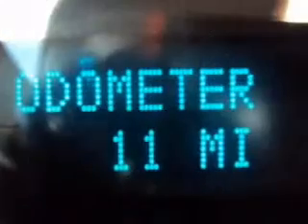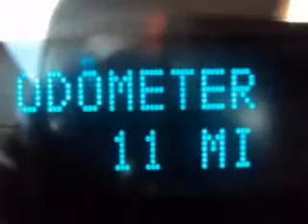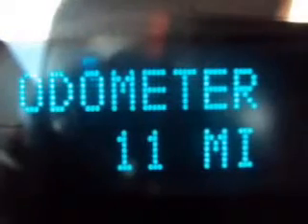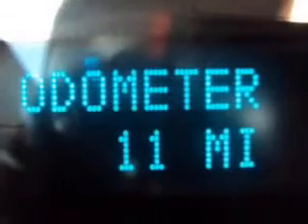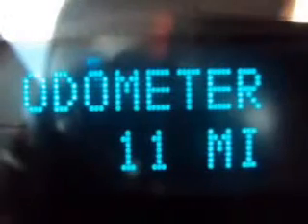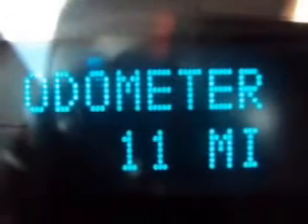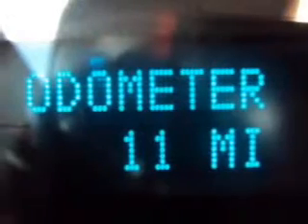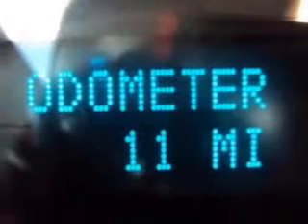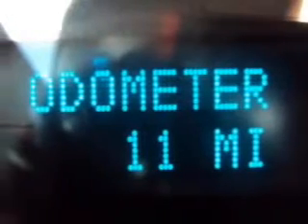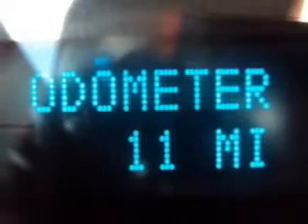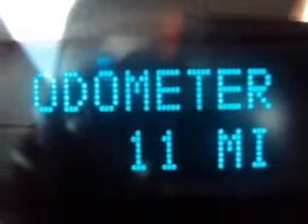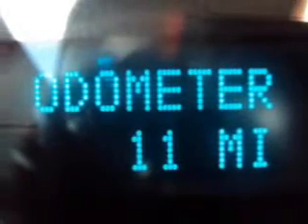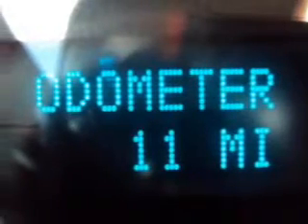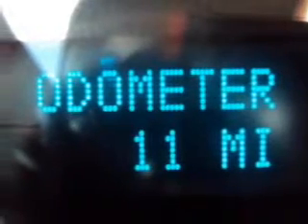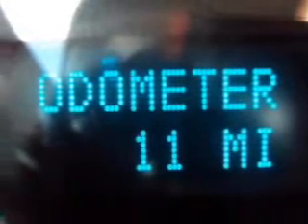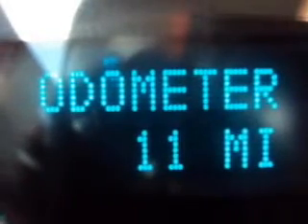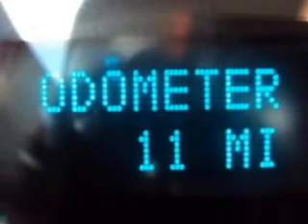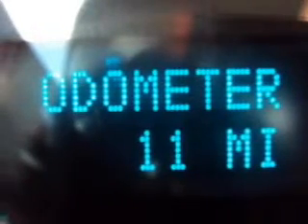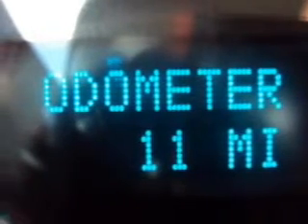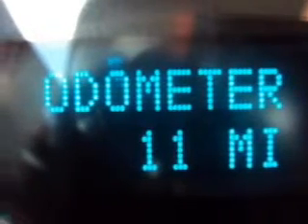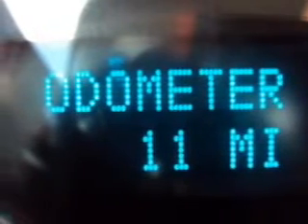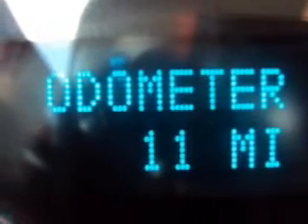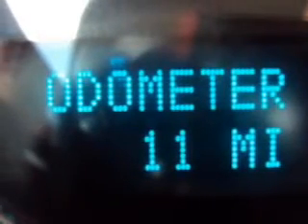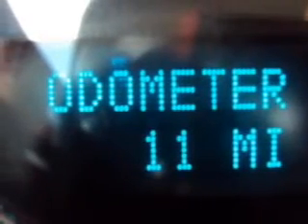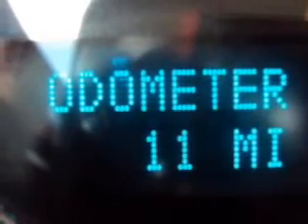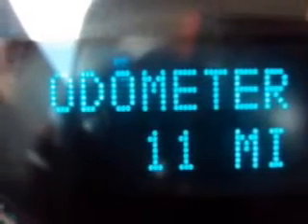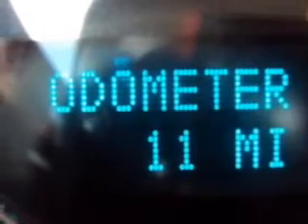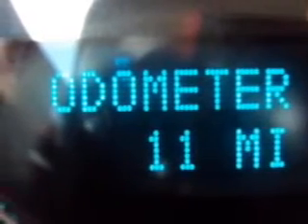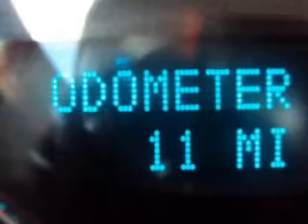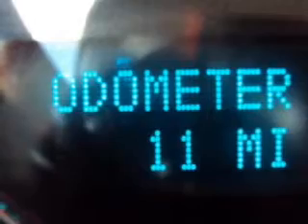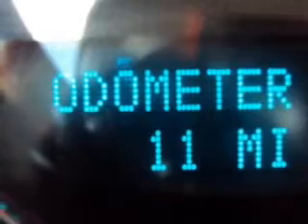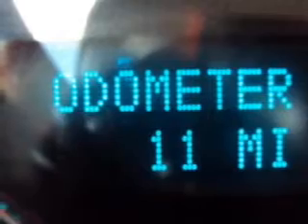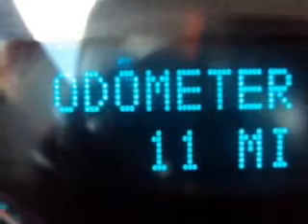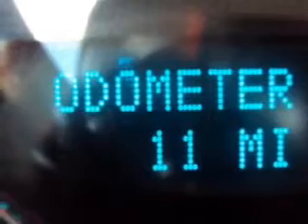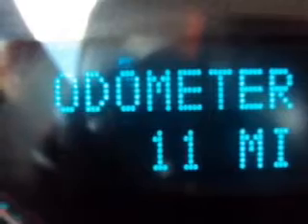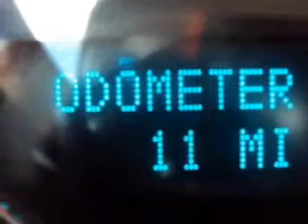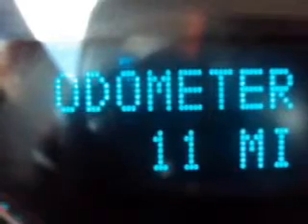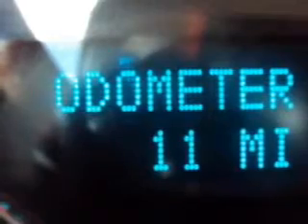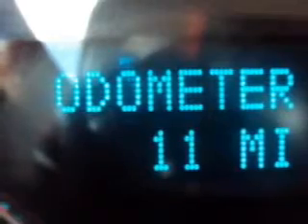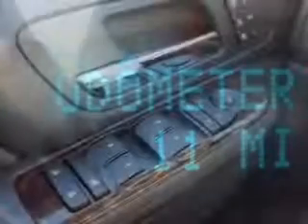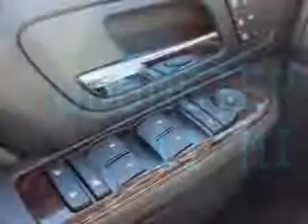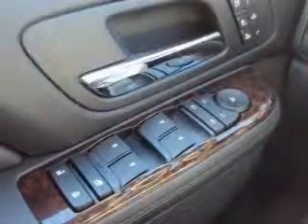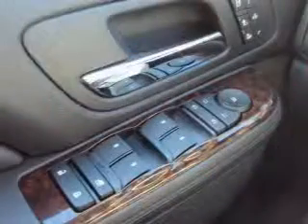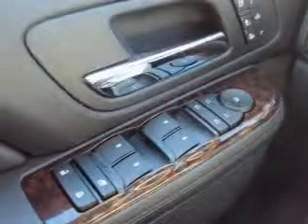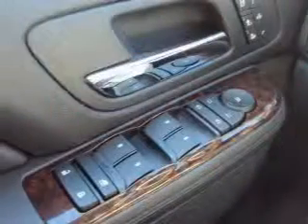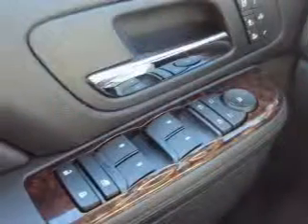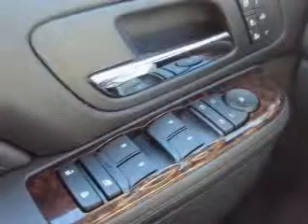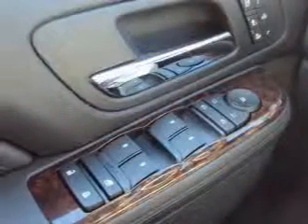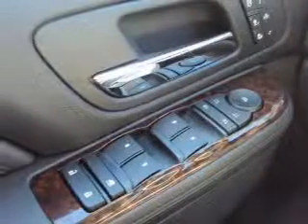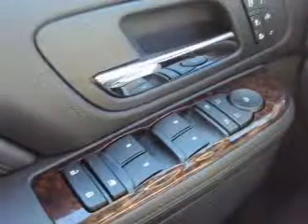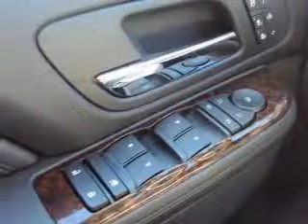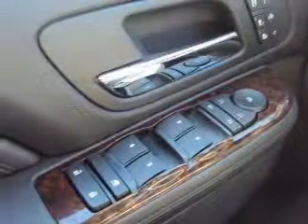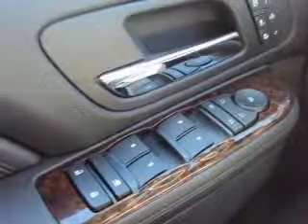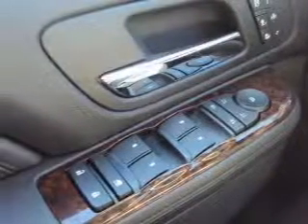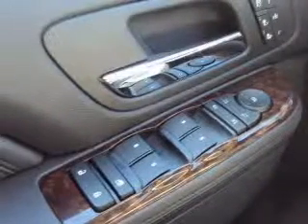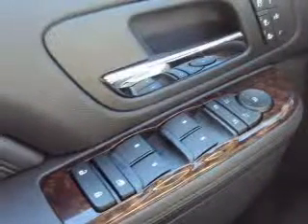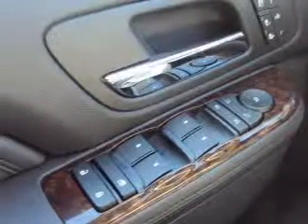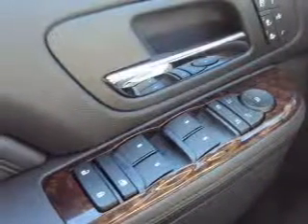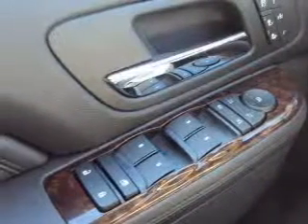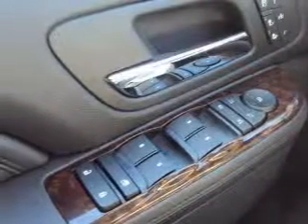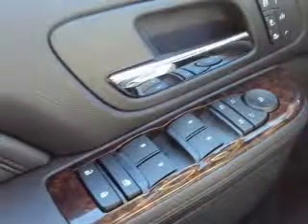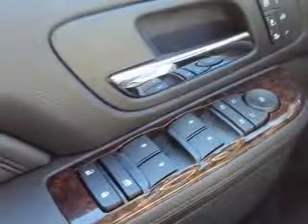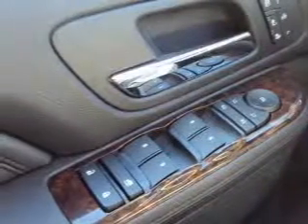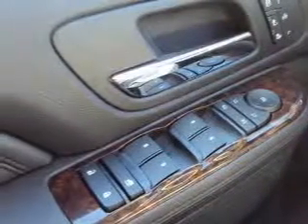Heated seats are a desirable comfort feature. He's always hot and she's always cold — solve this problem while driving with dual temperature controls.